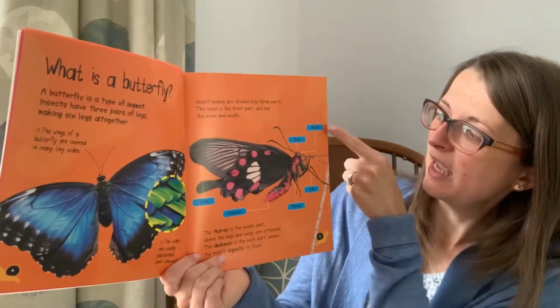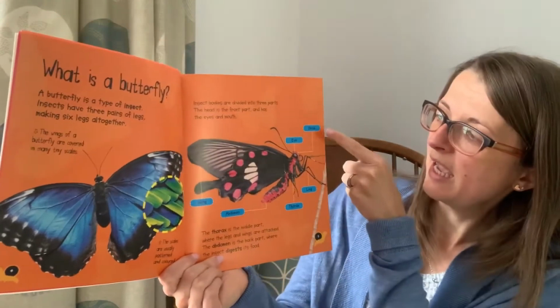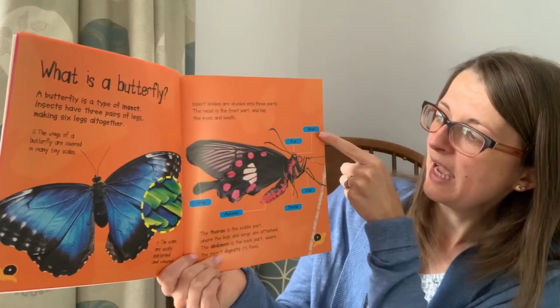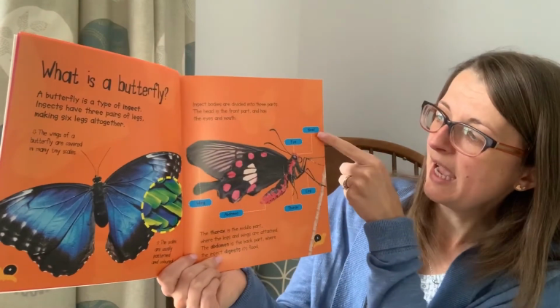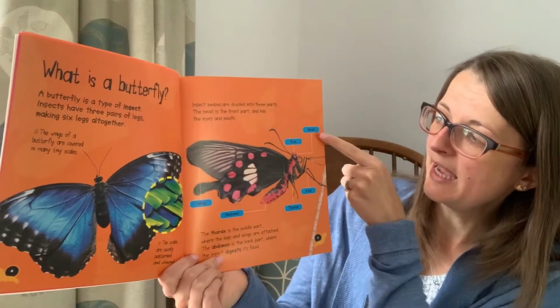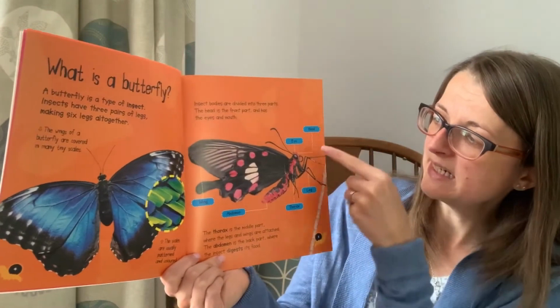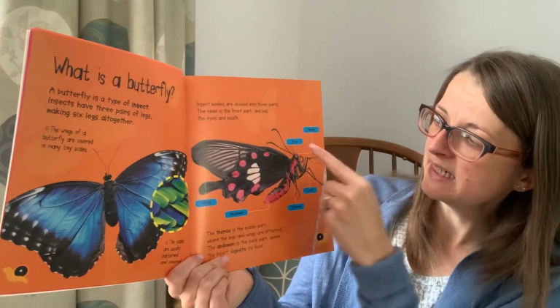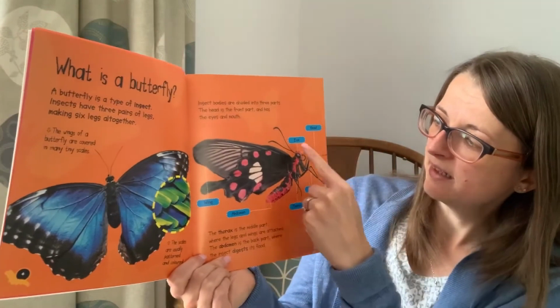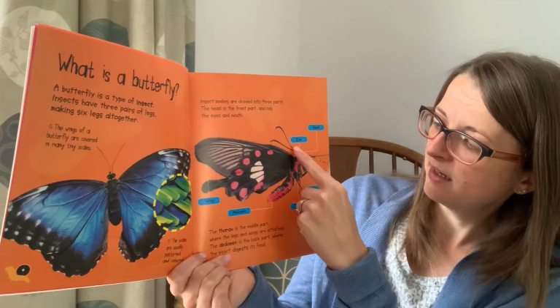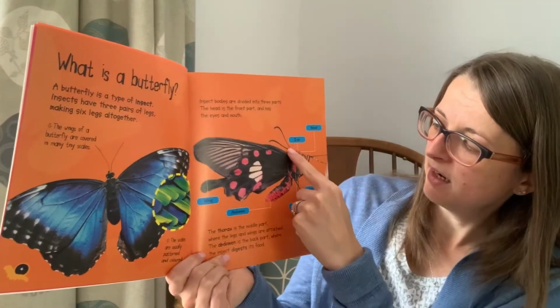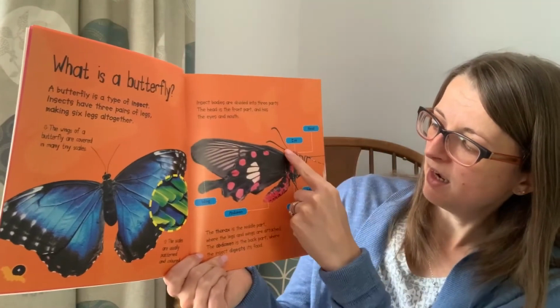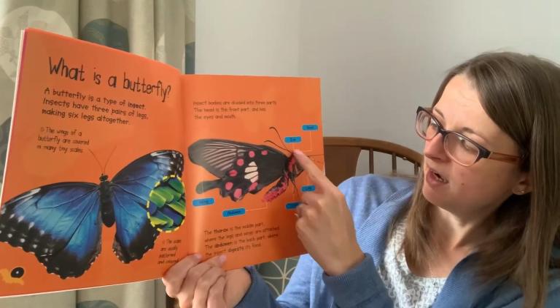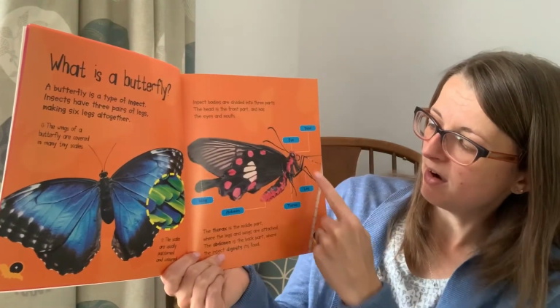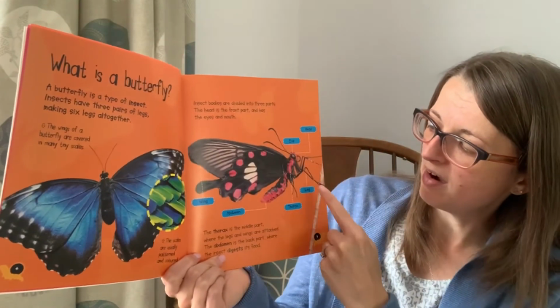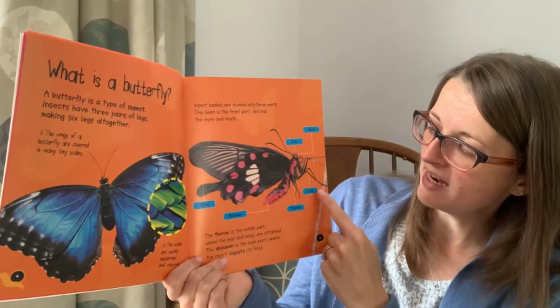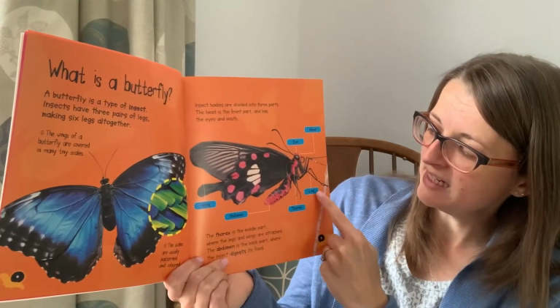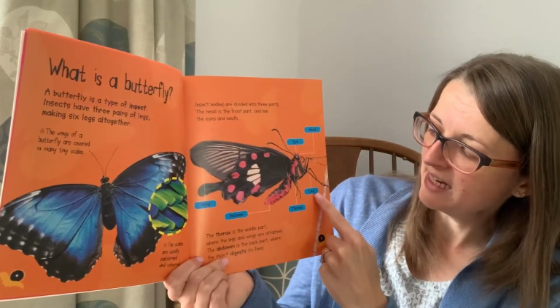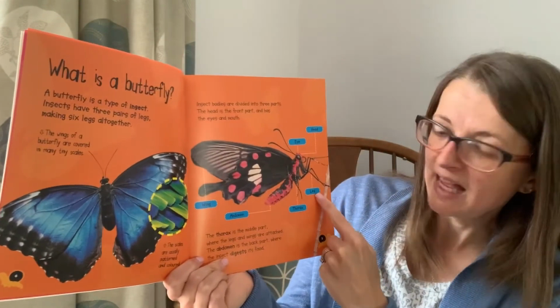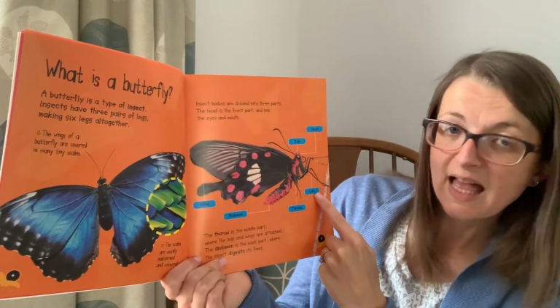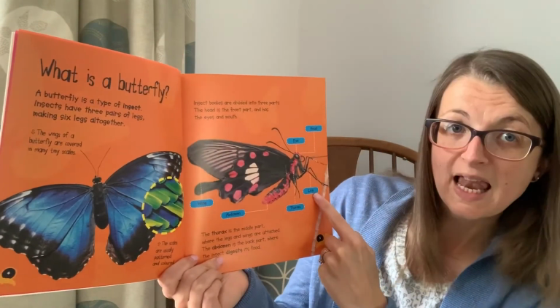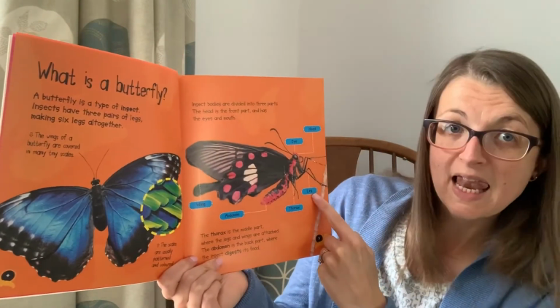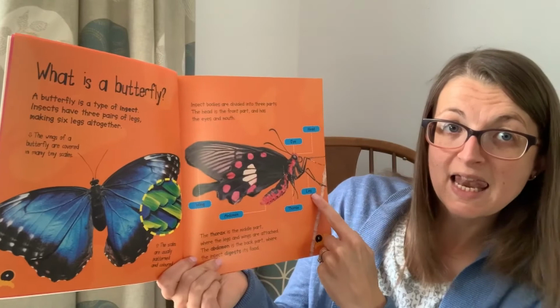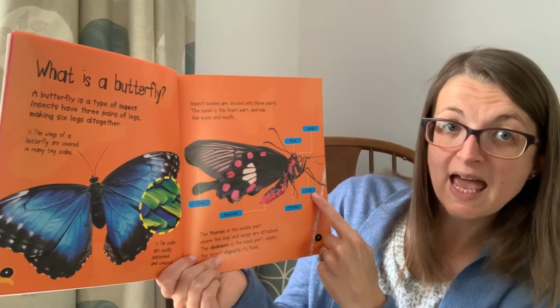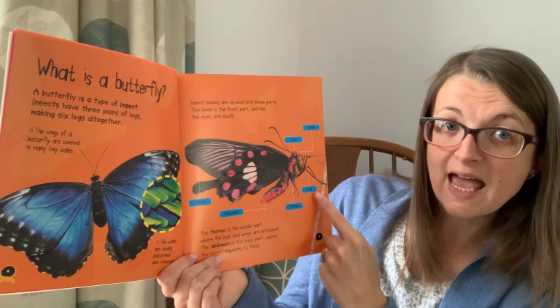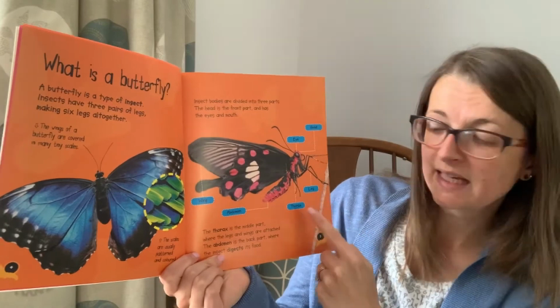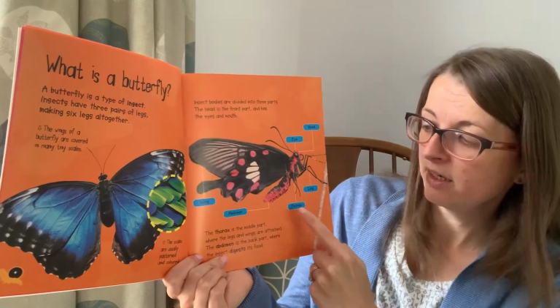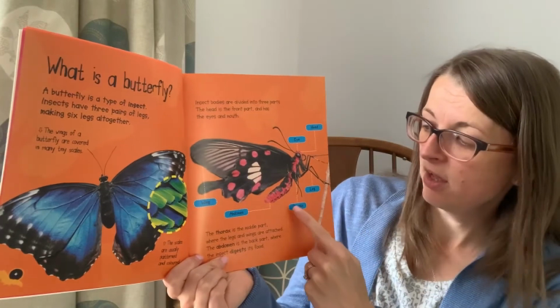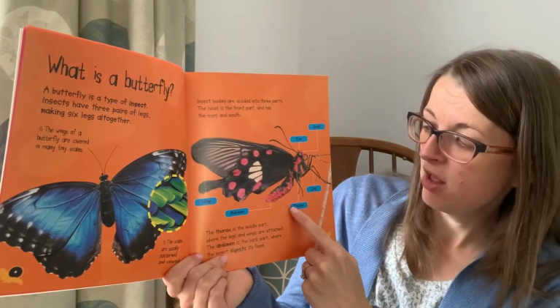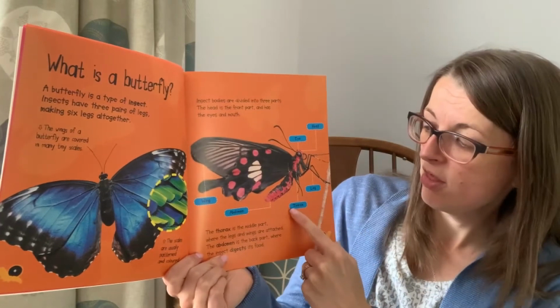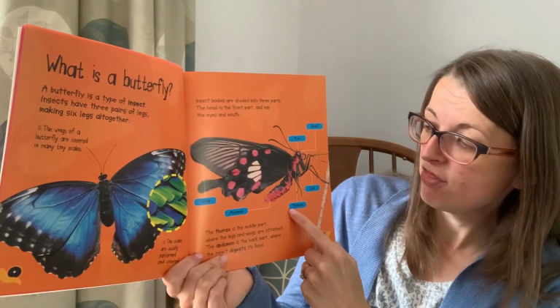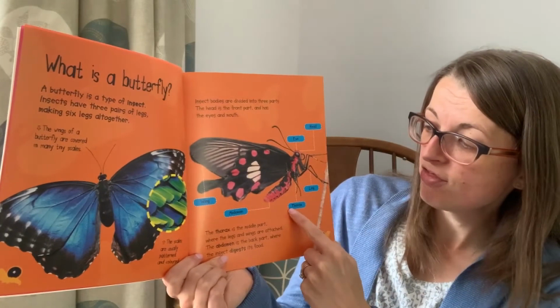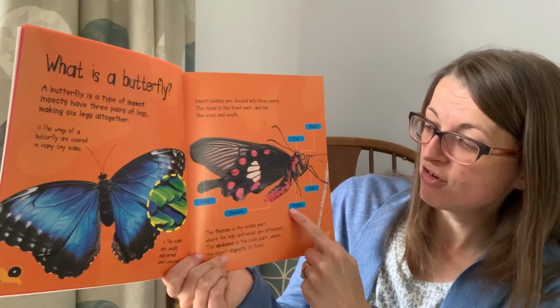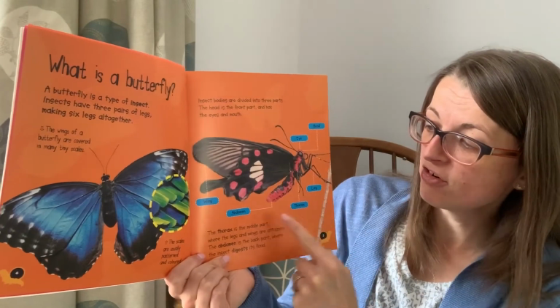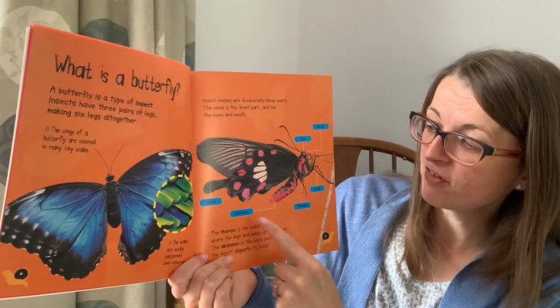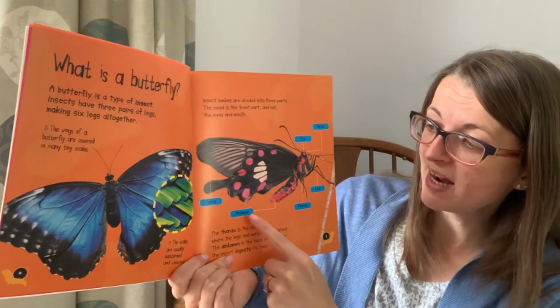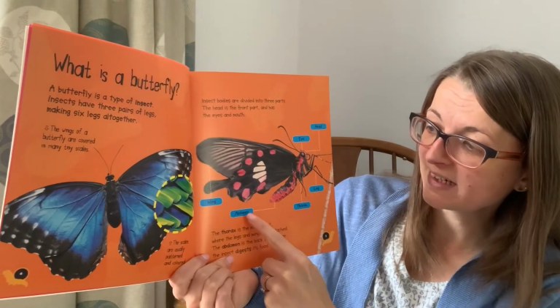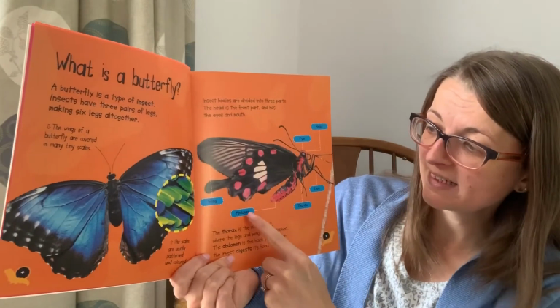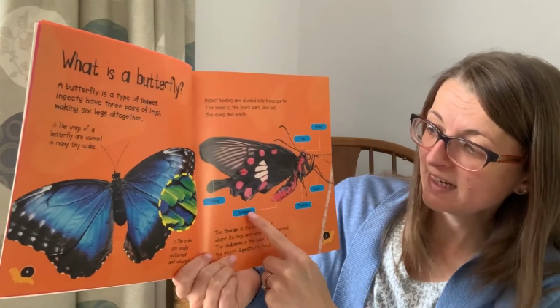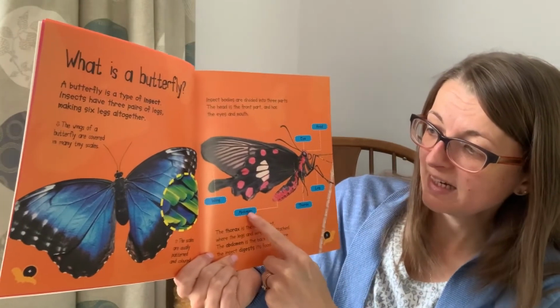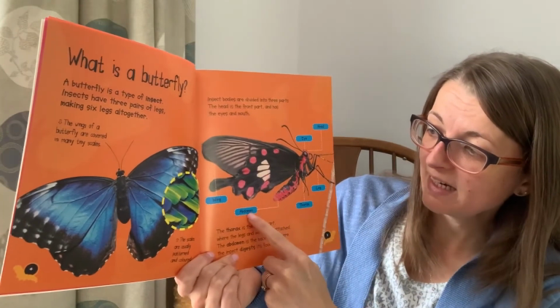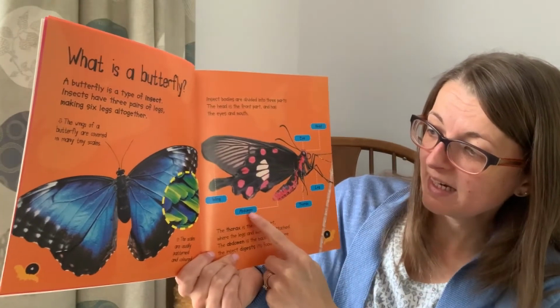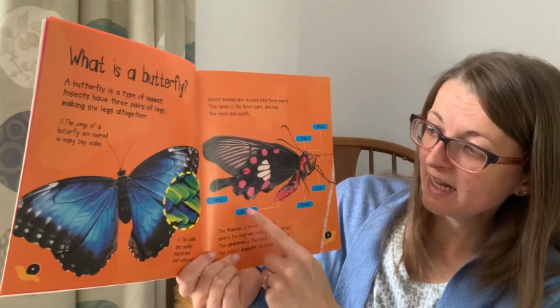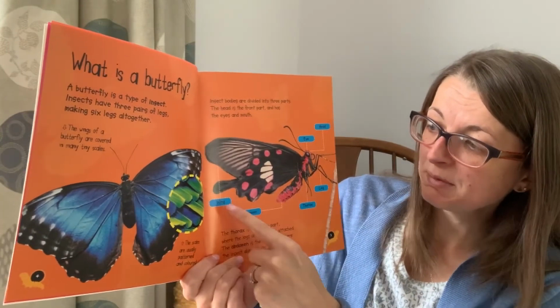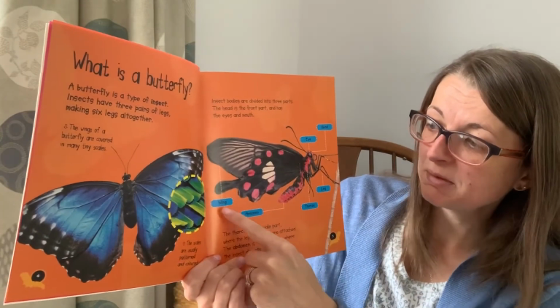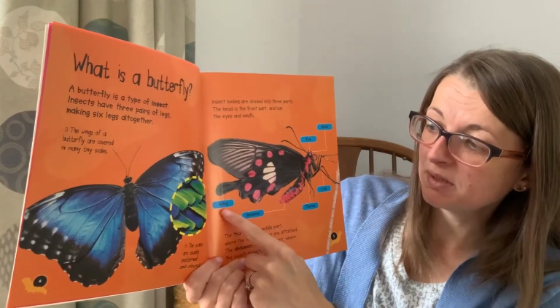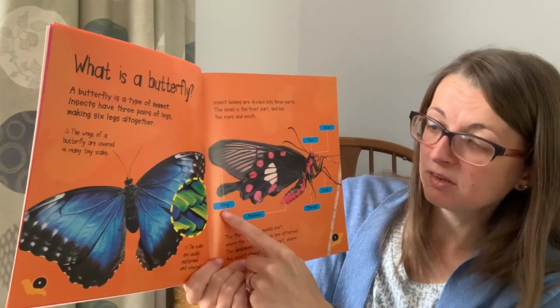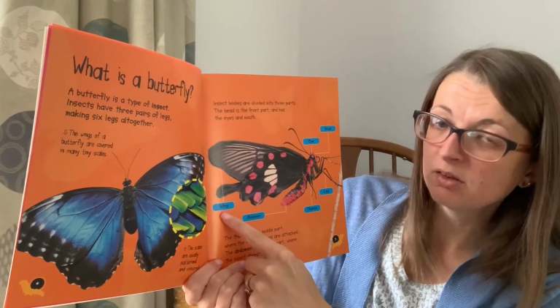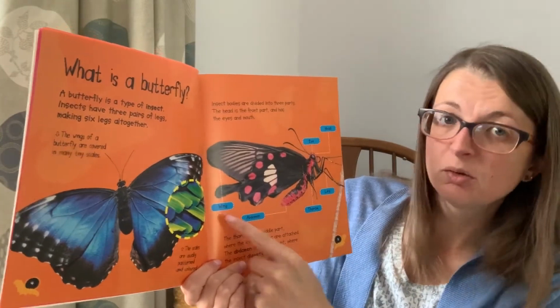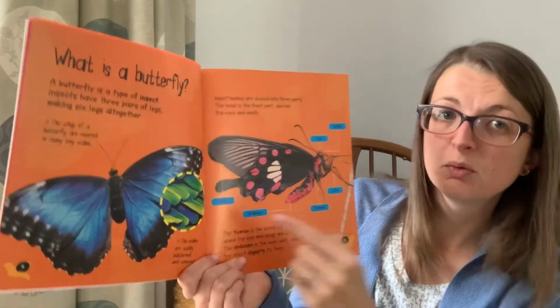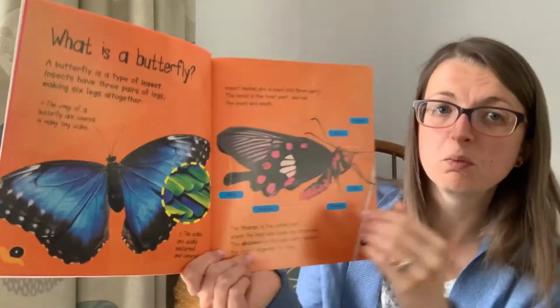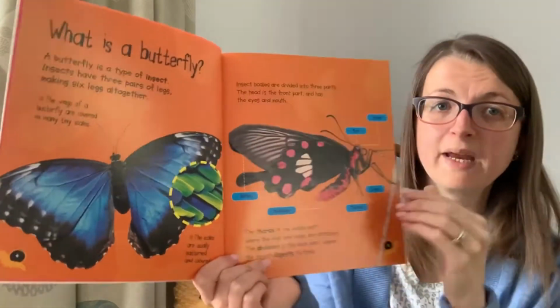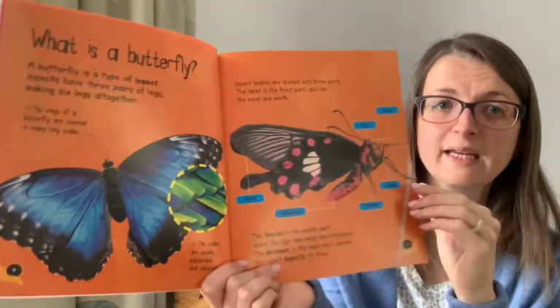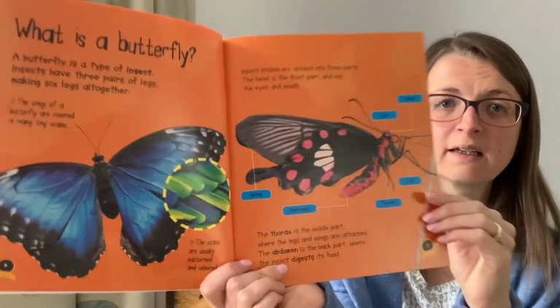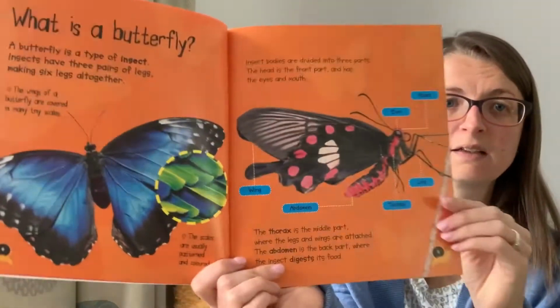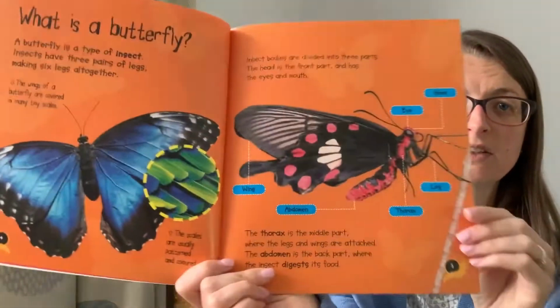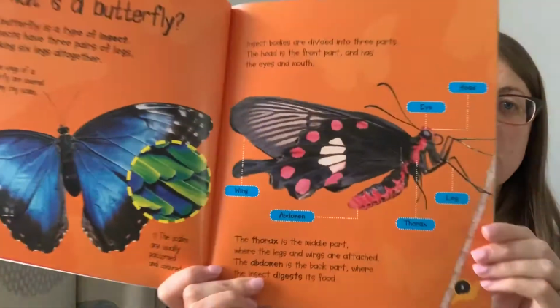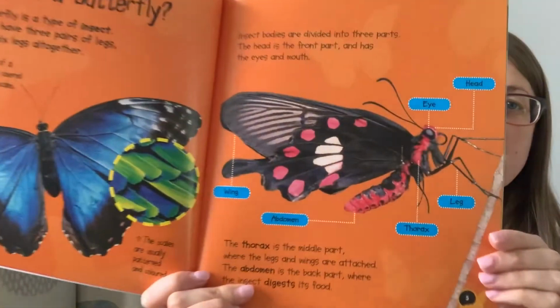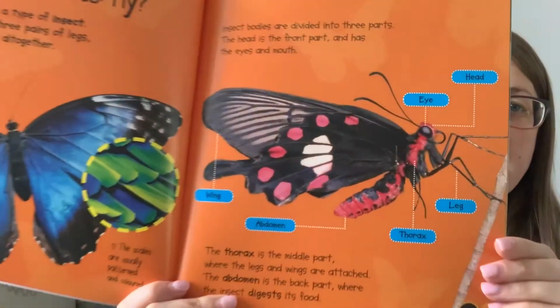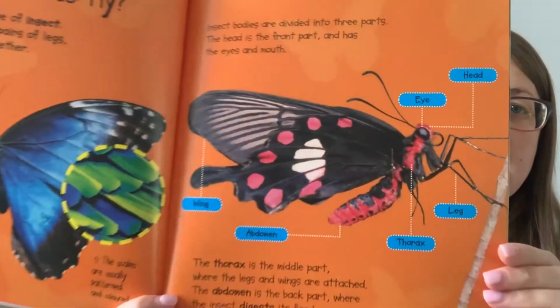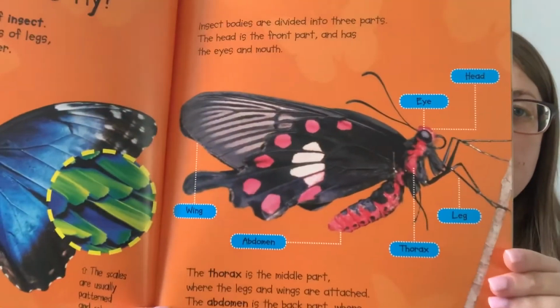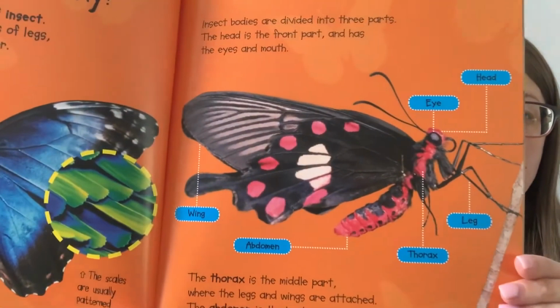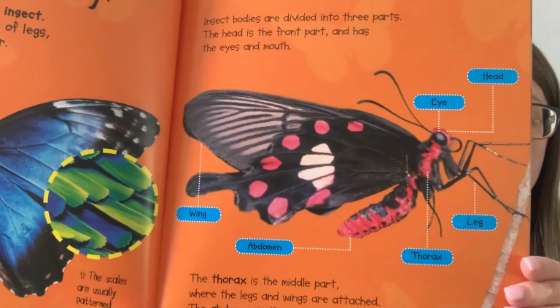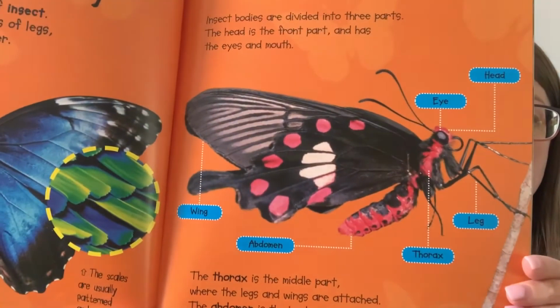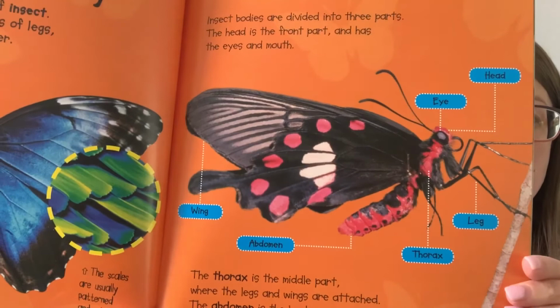The diagram labels are: head, eye, leg, thorax, abdomen, and wing. I'll show you that a little bit closer.